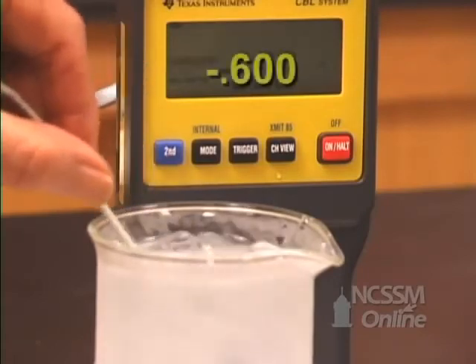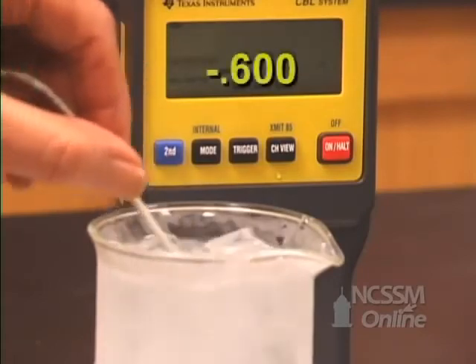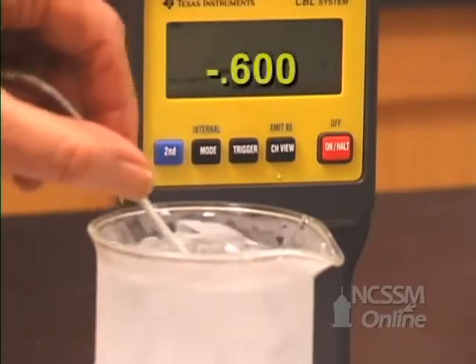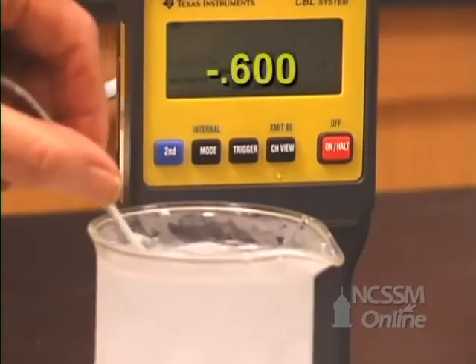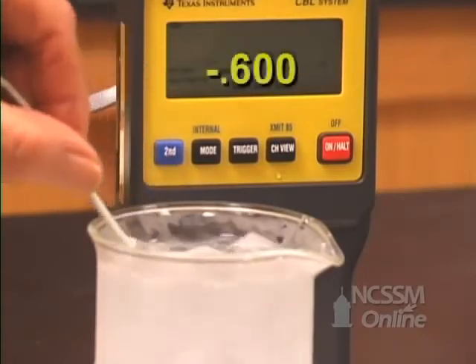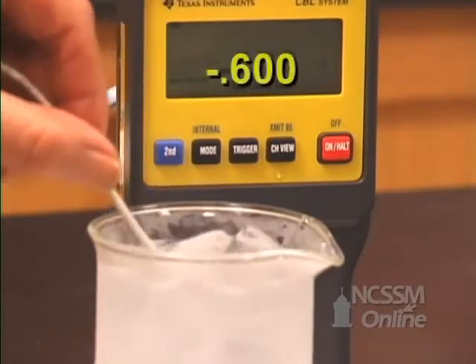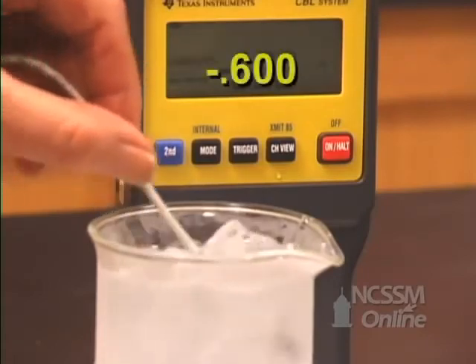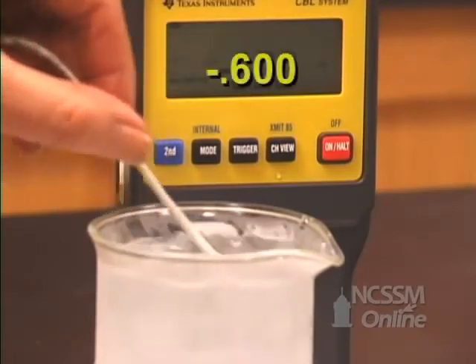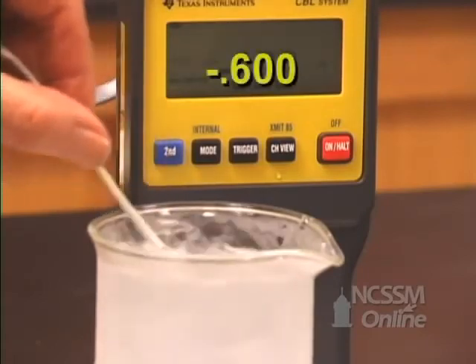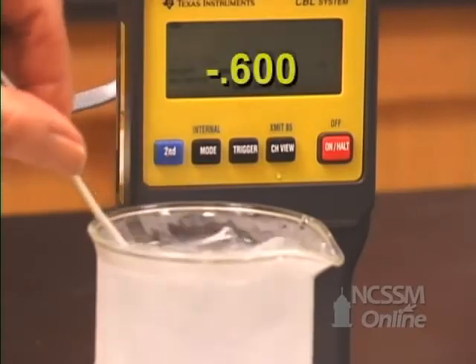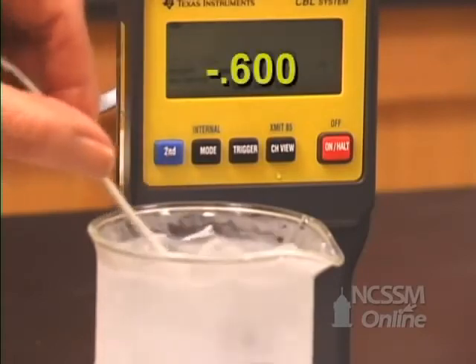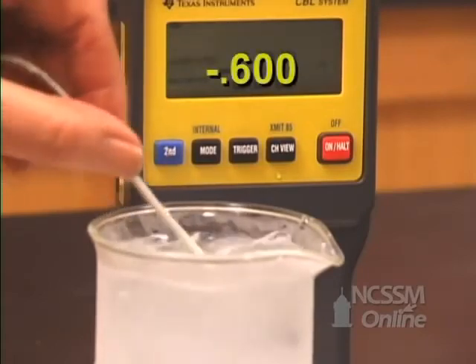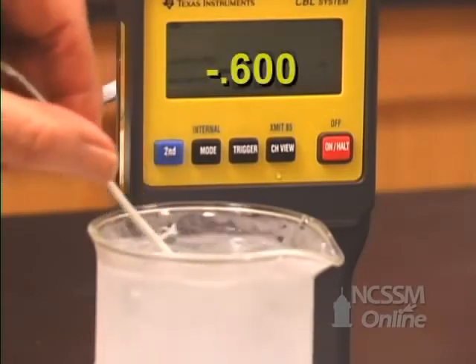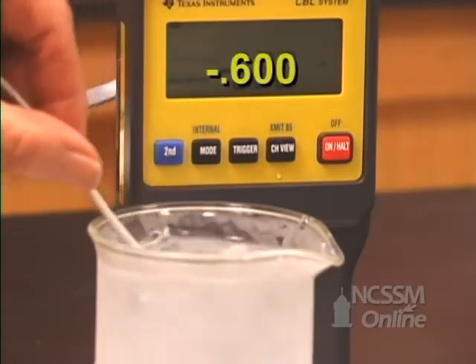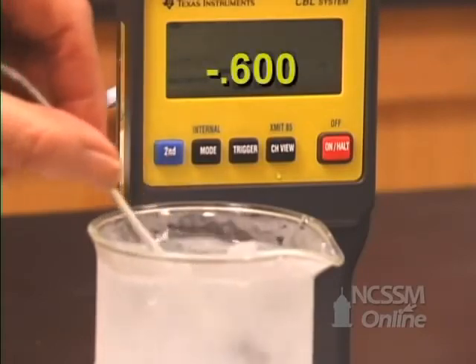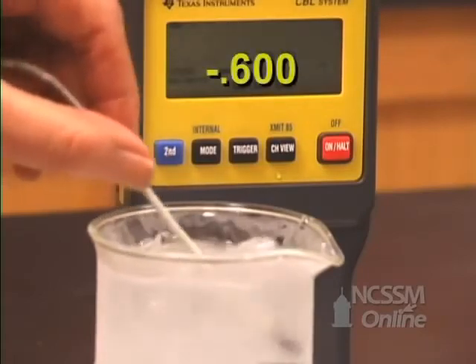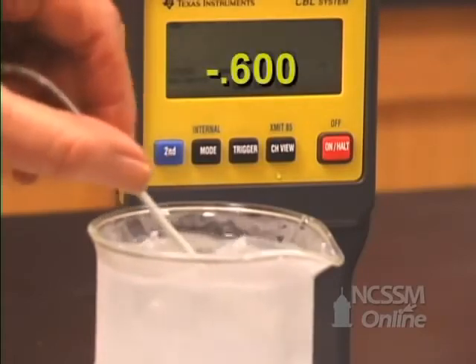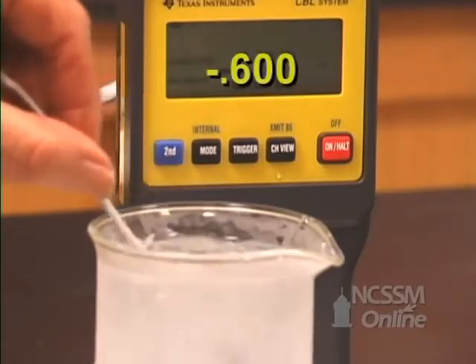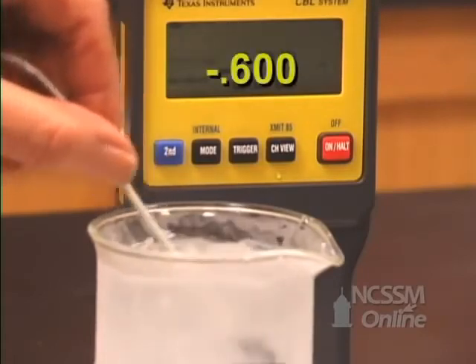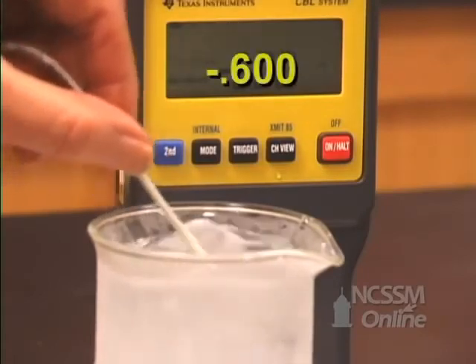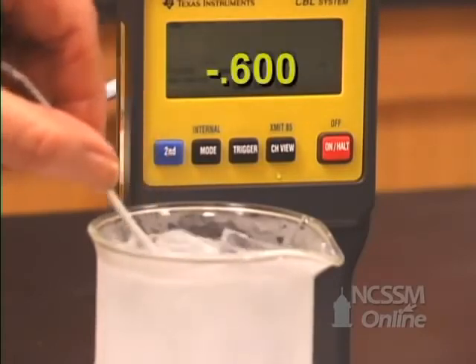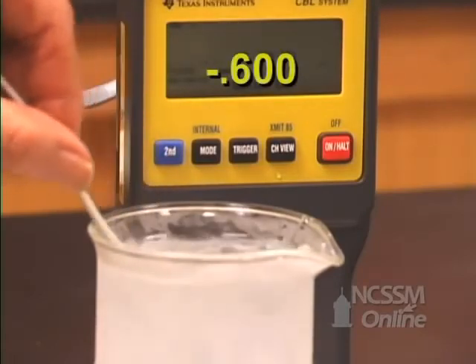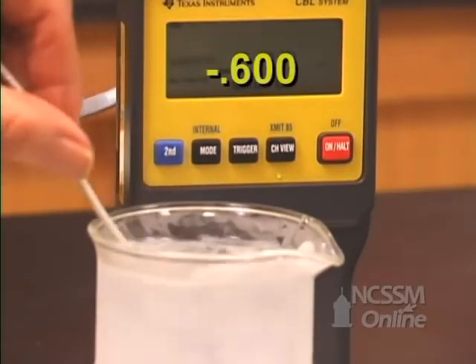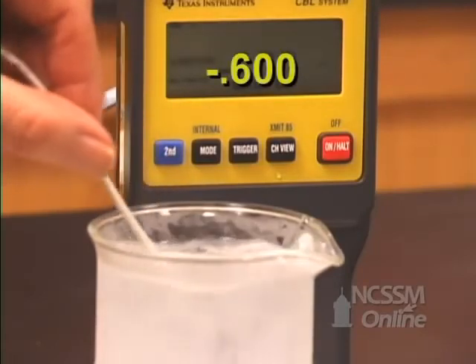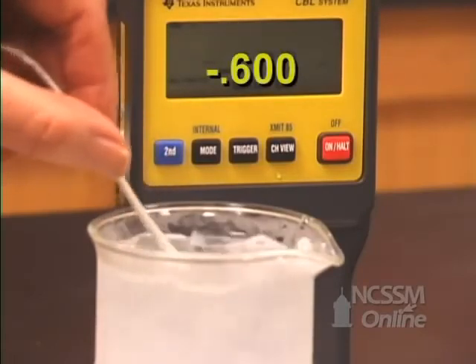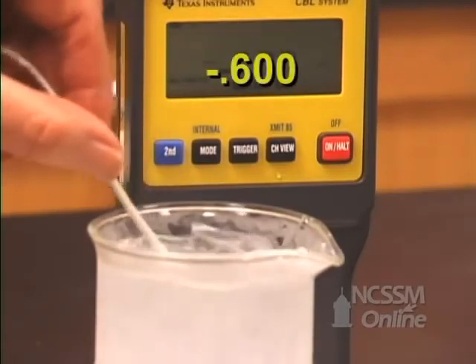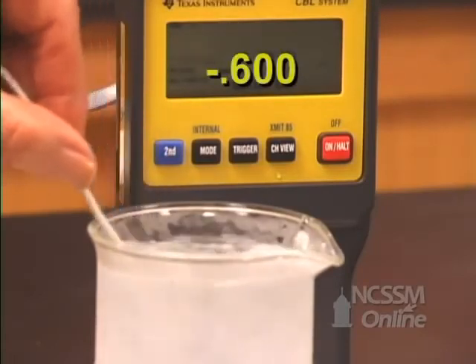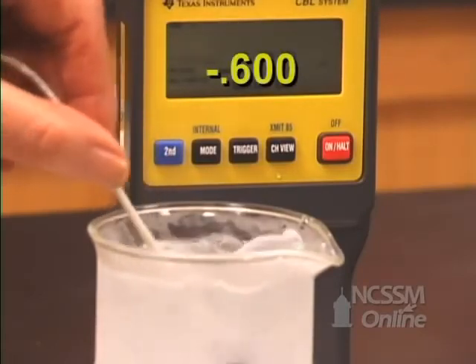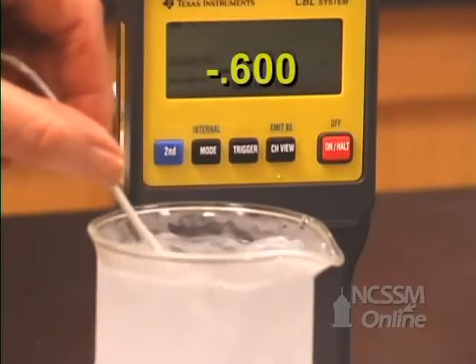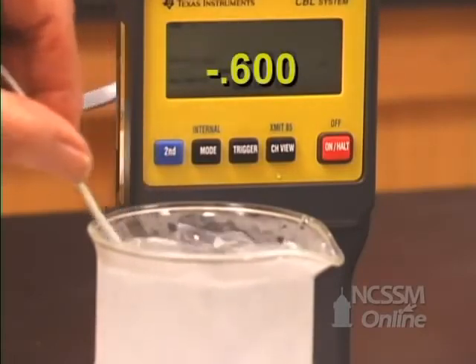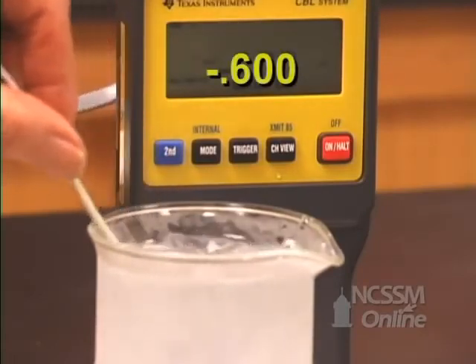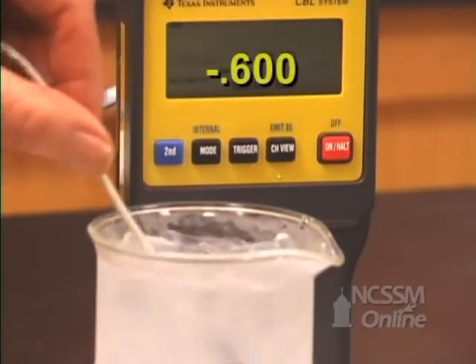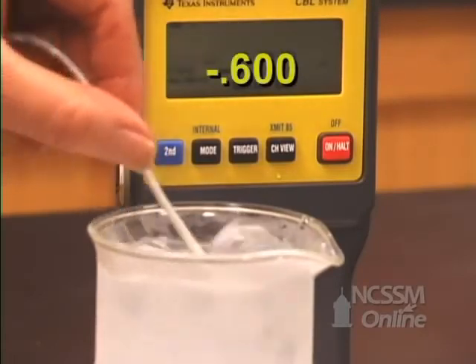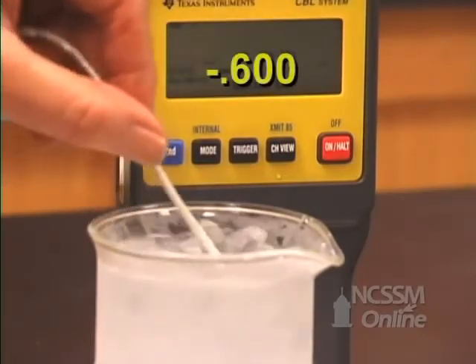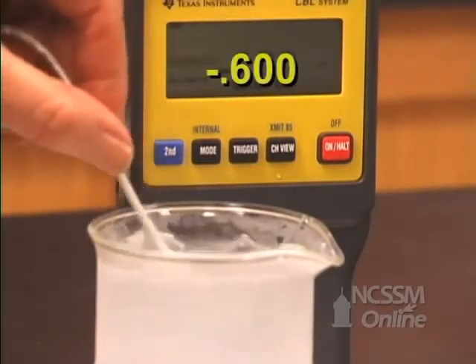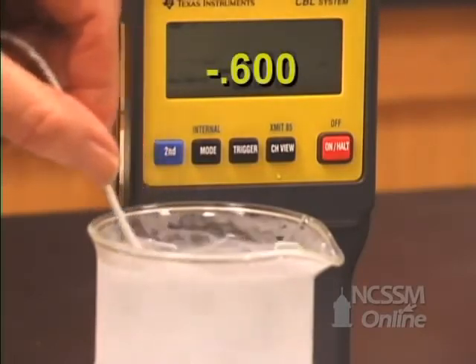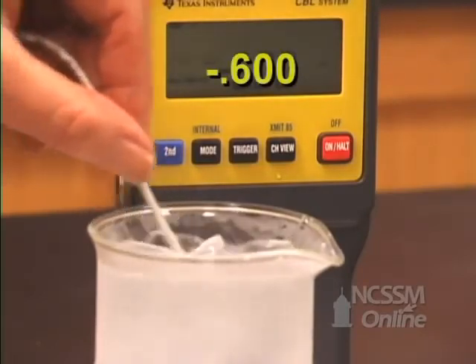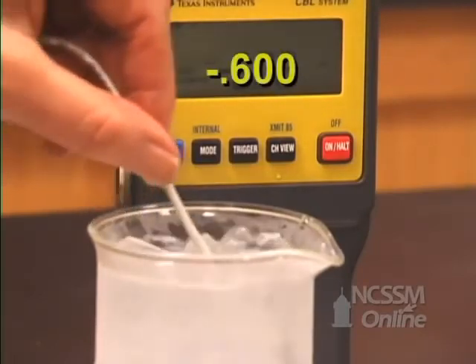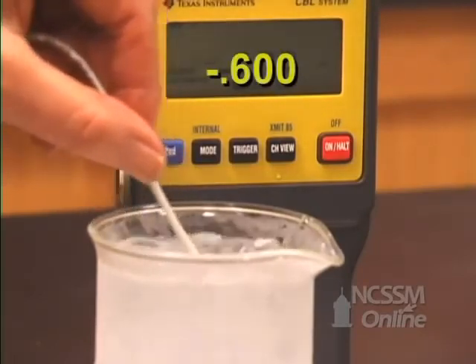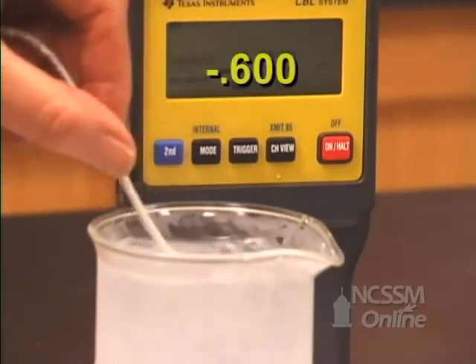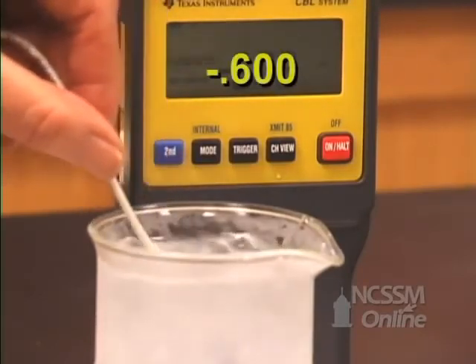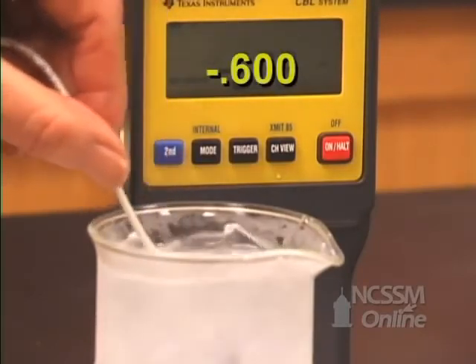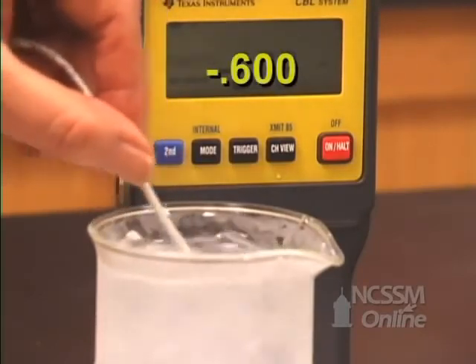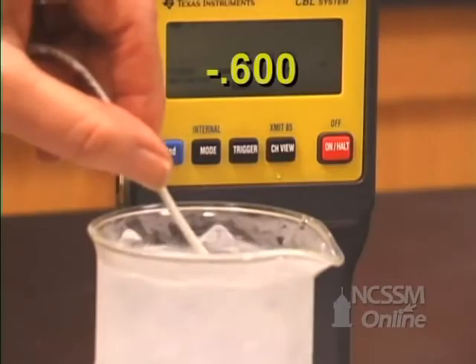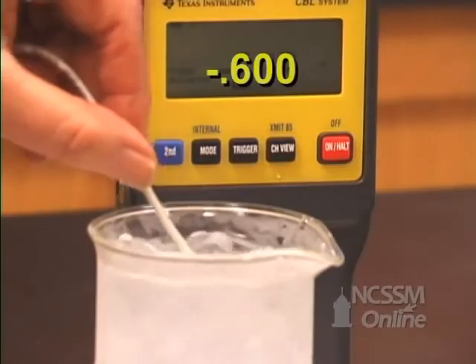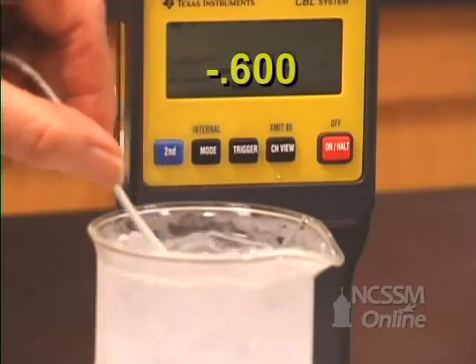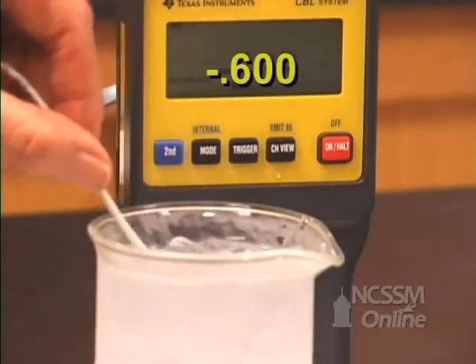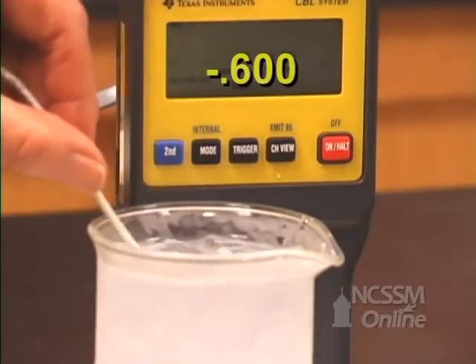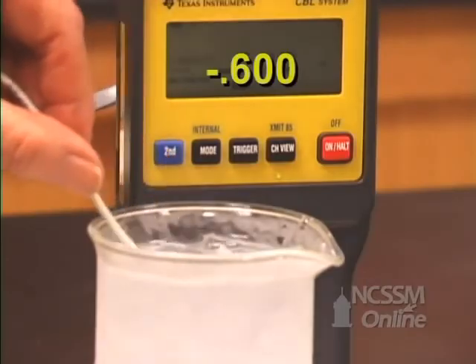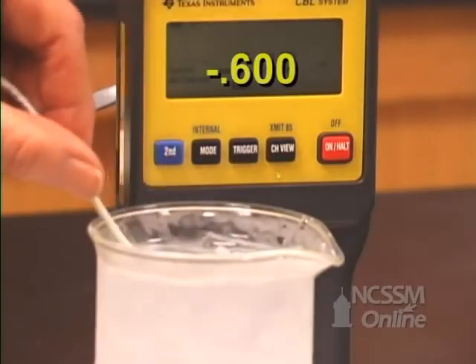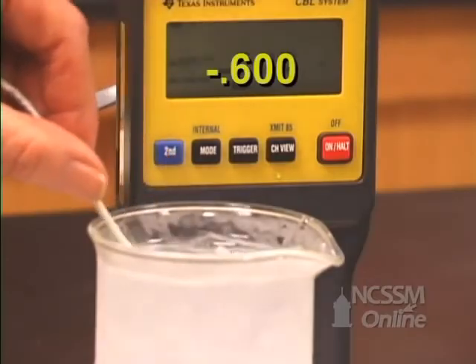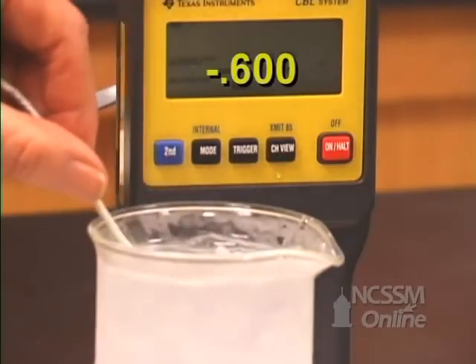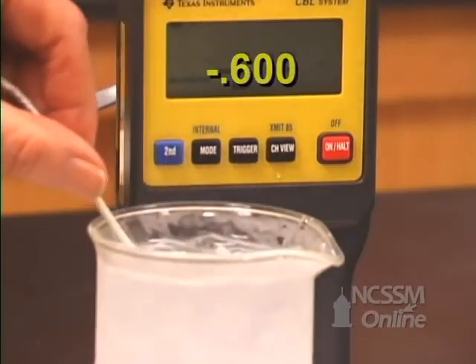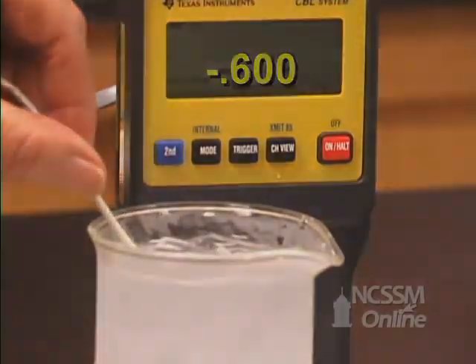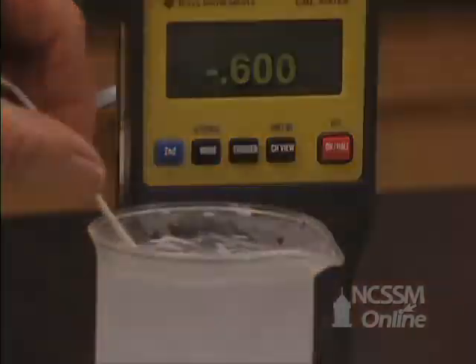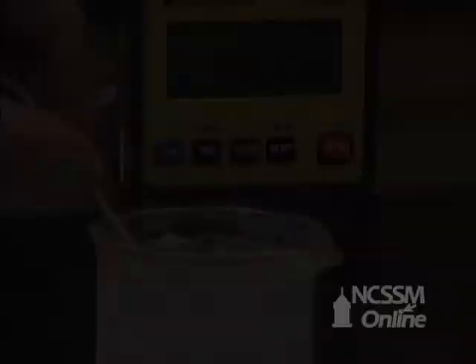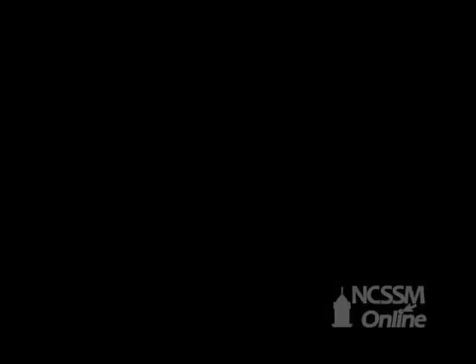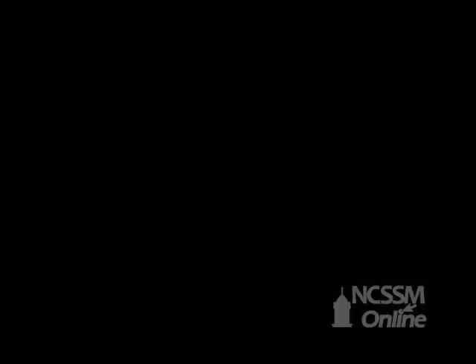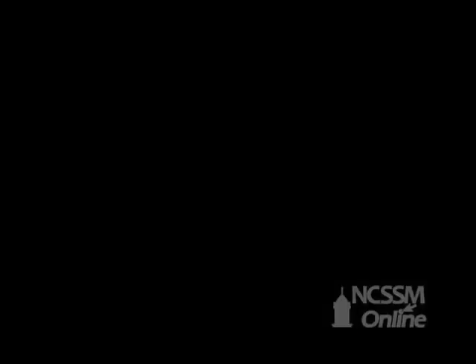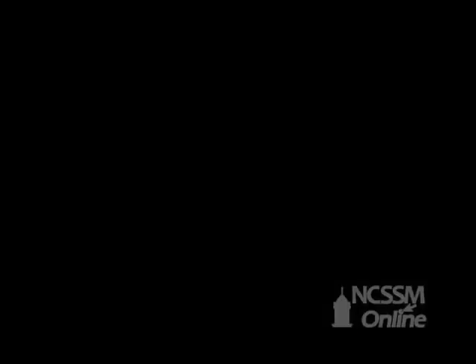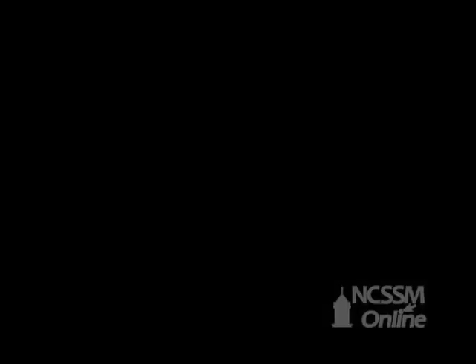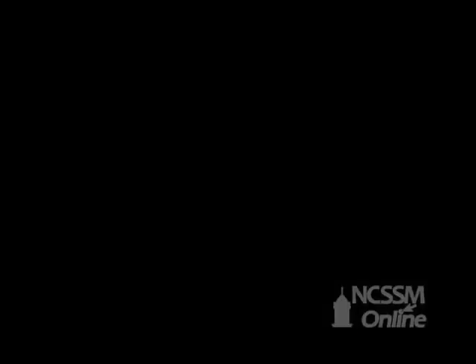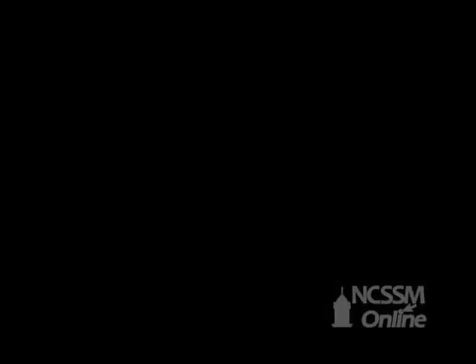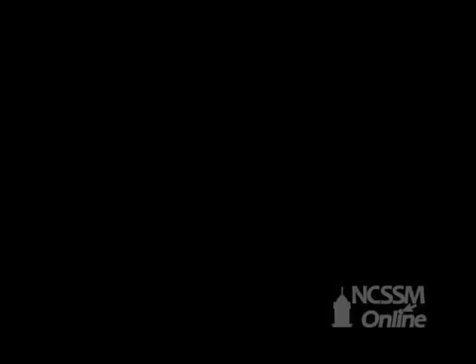So we were able to lower the temperature by 6 degrees by adding the salt.